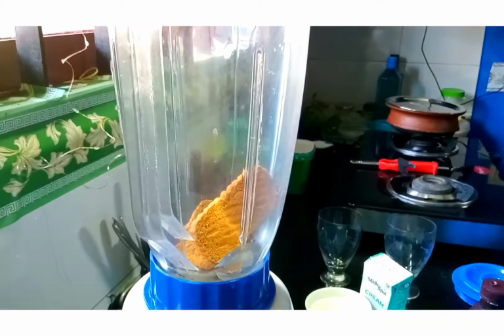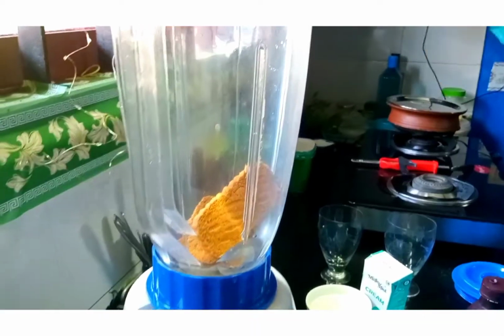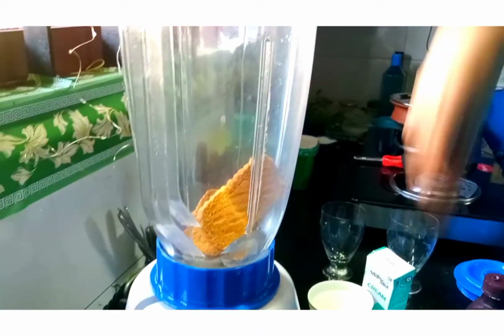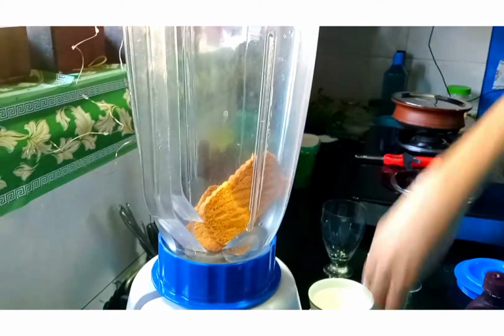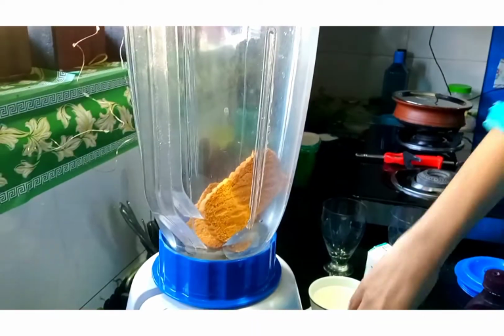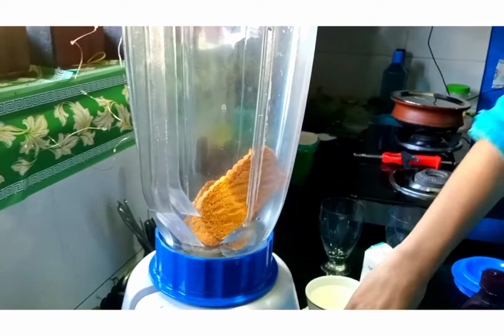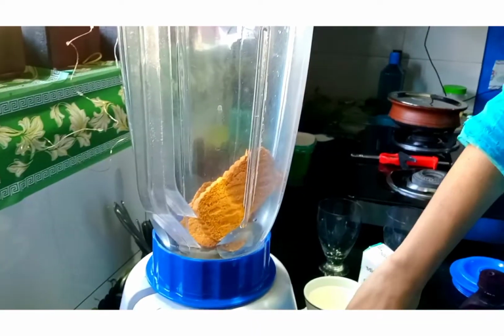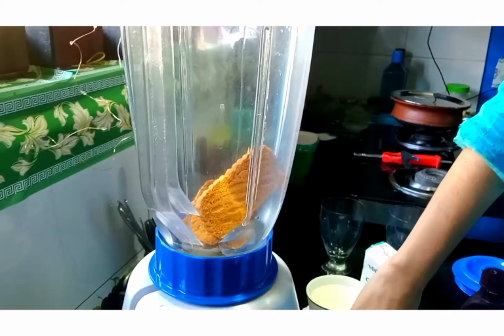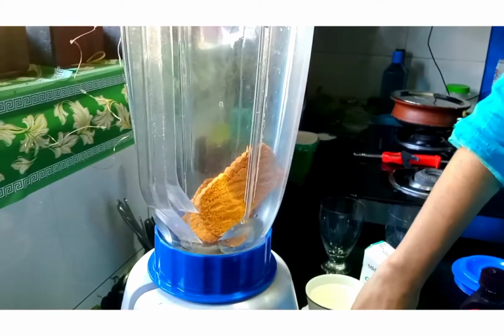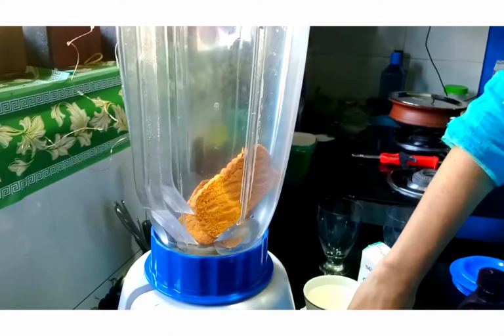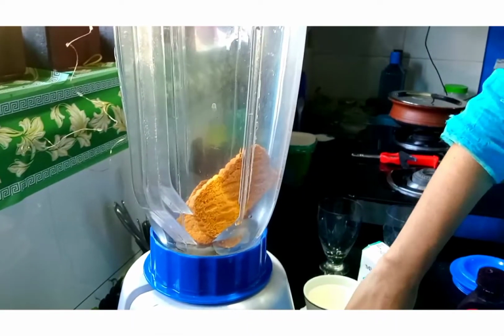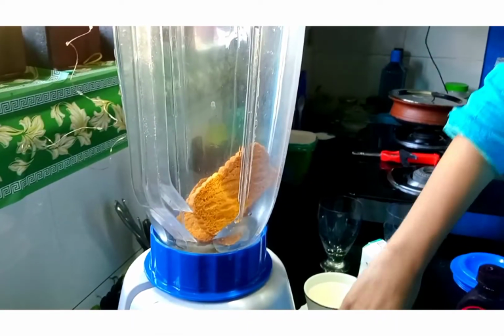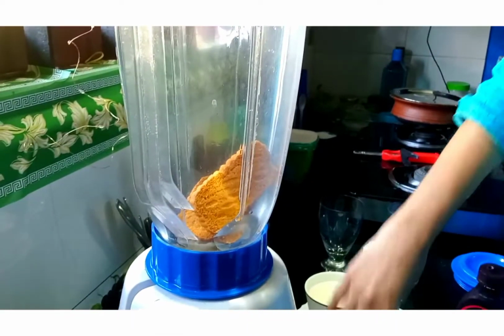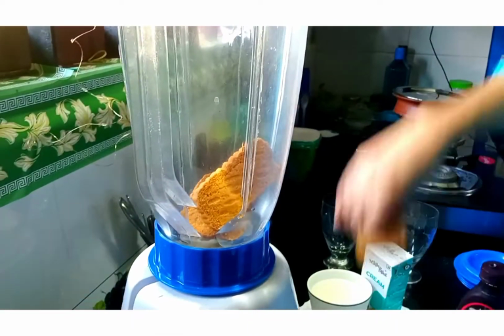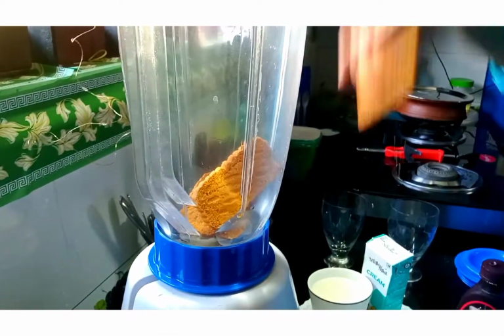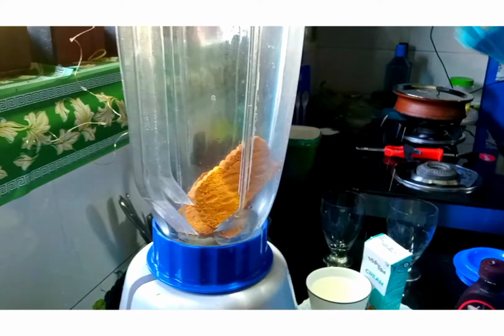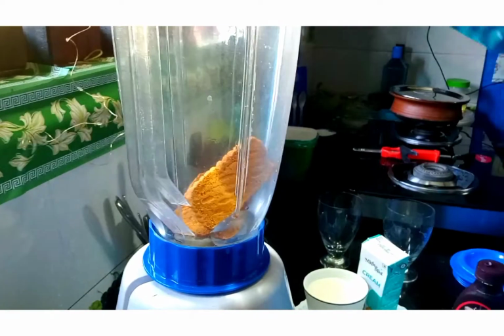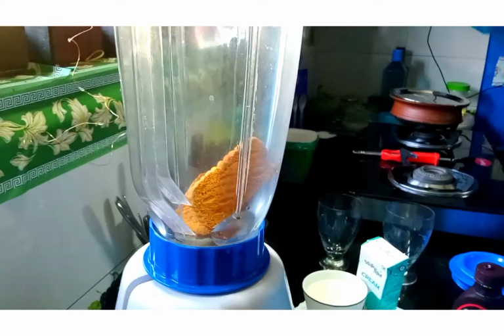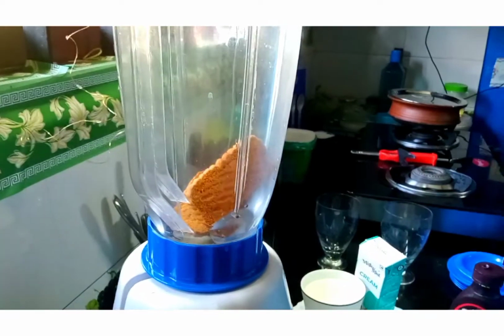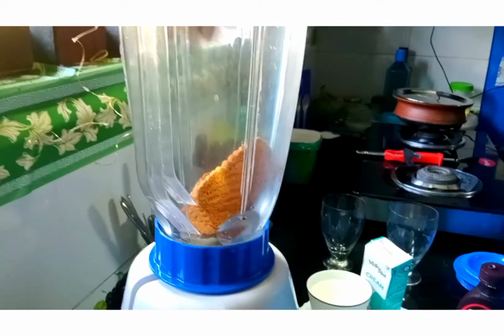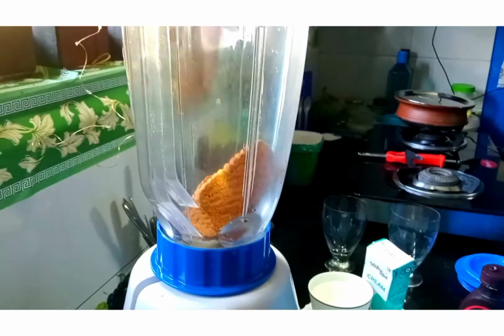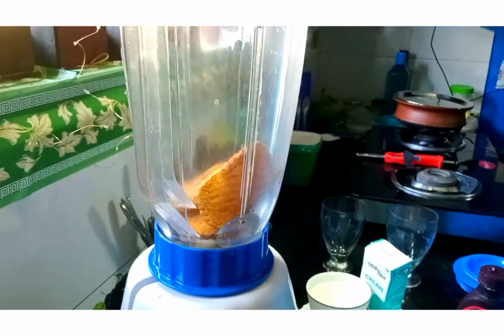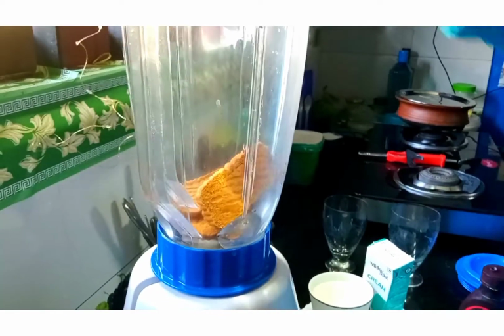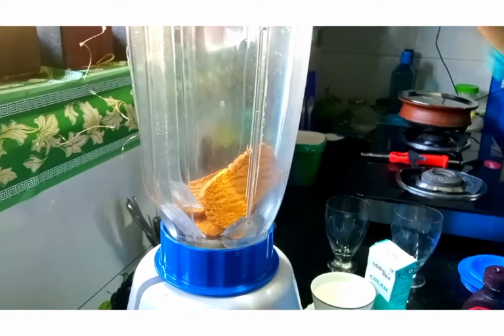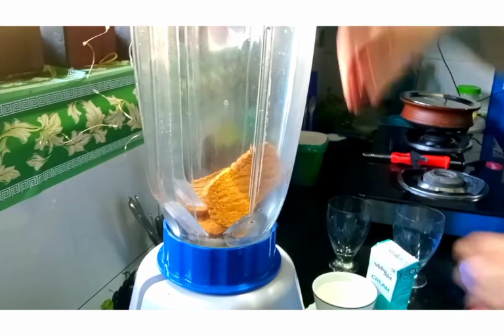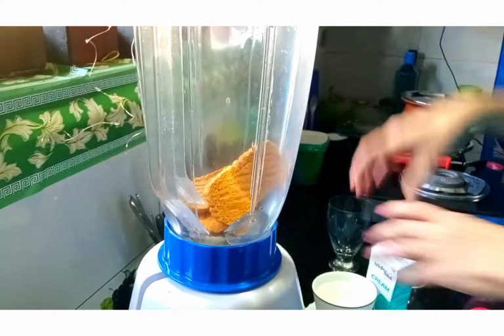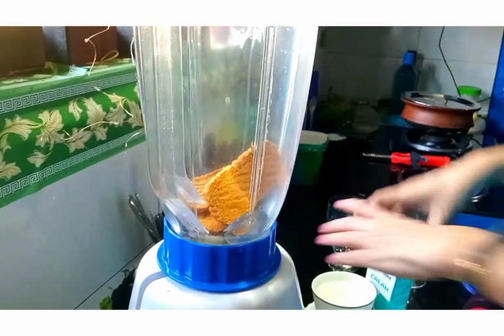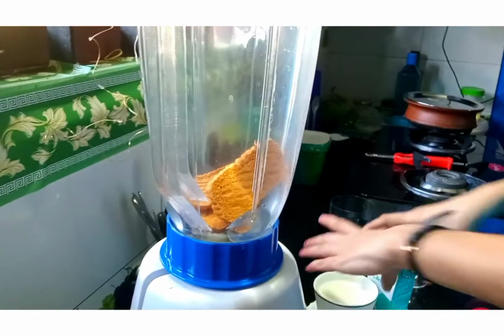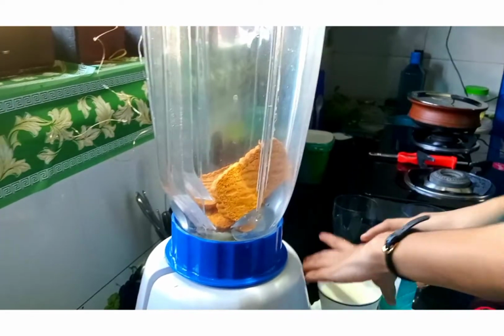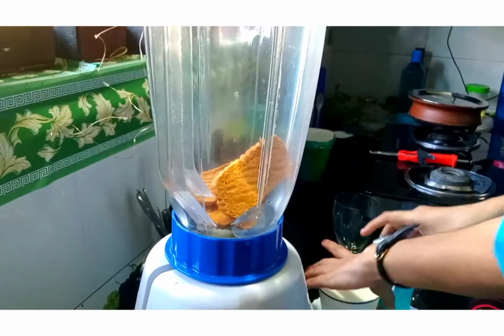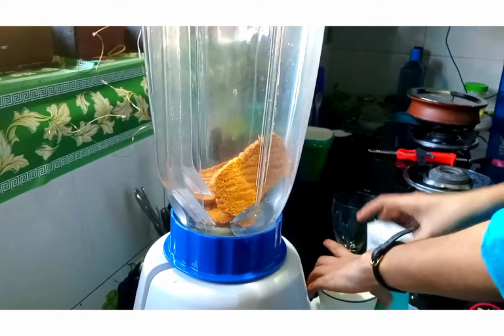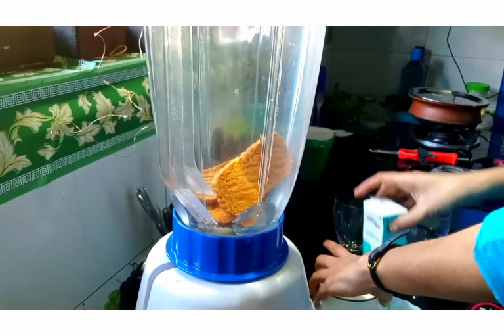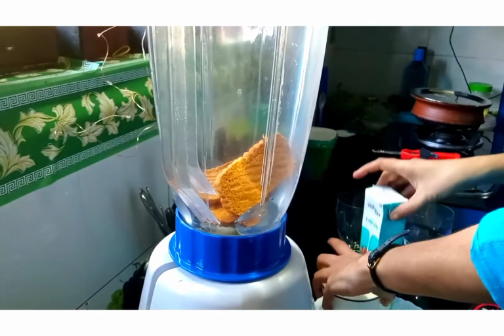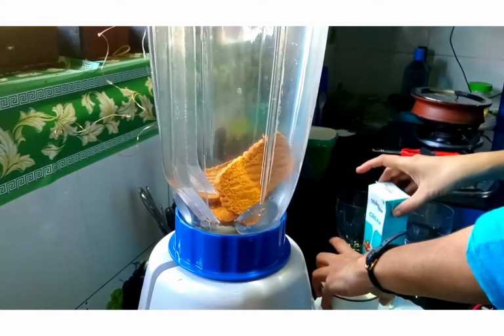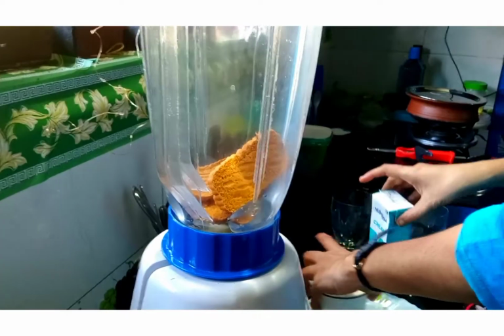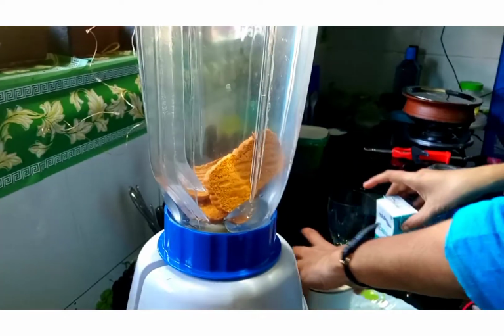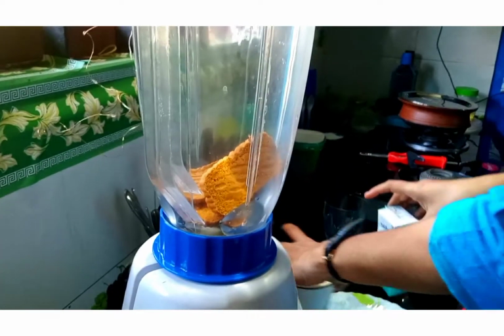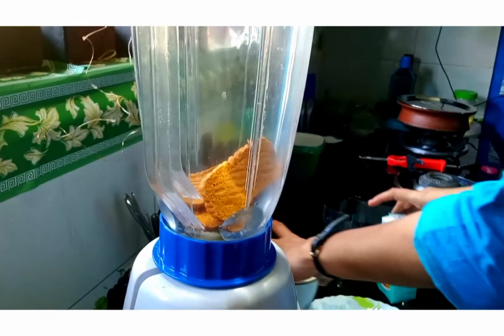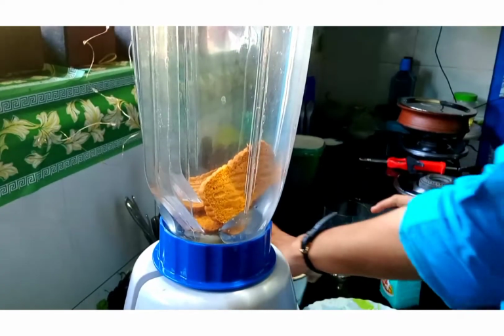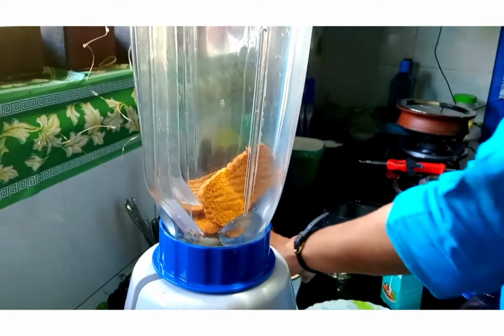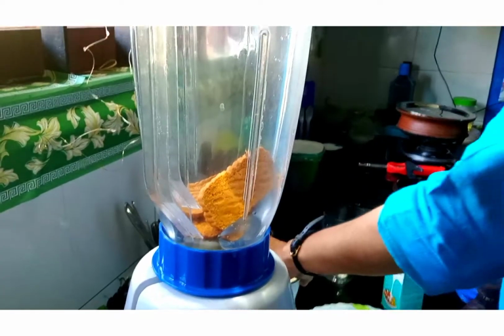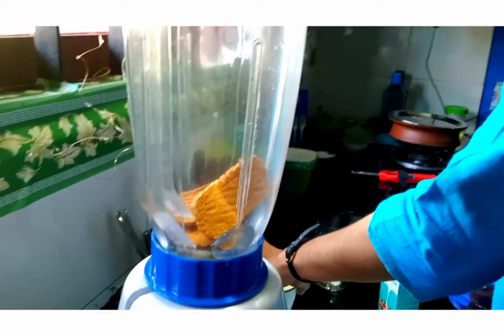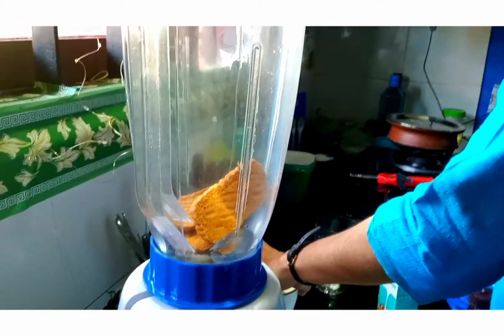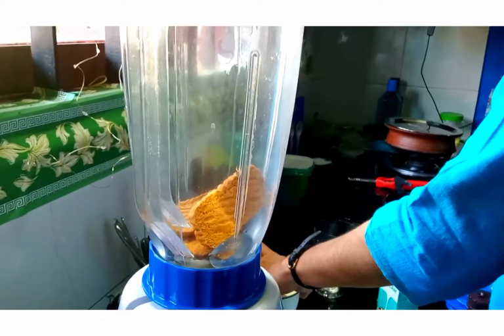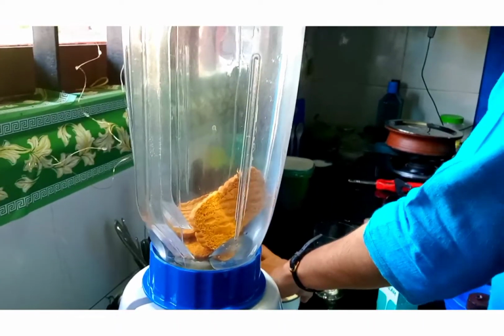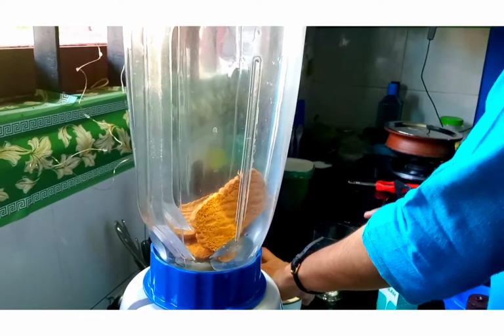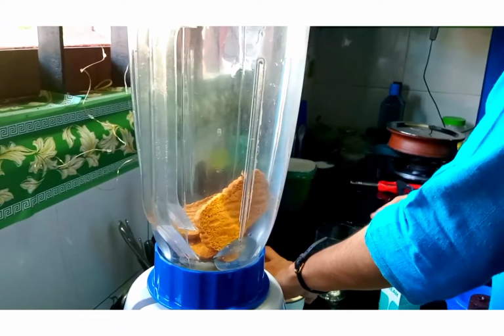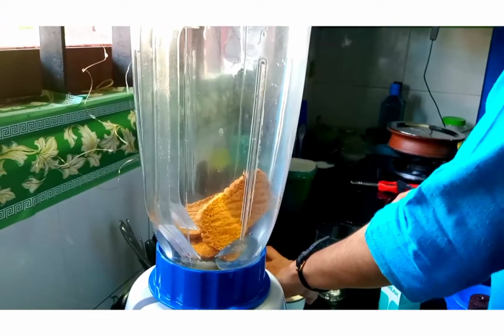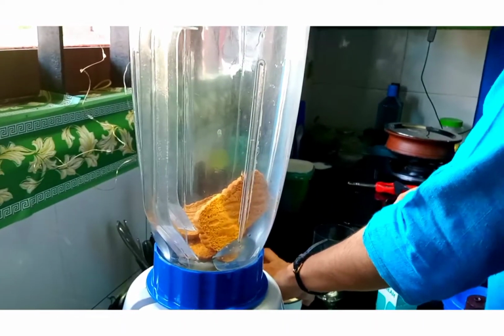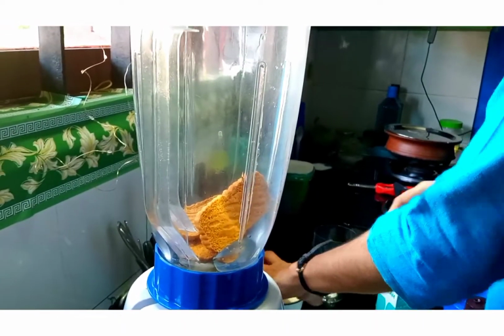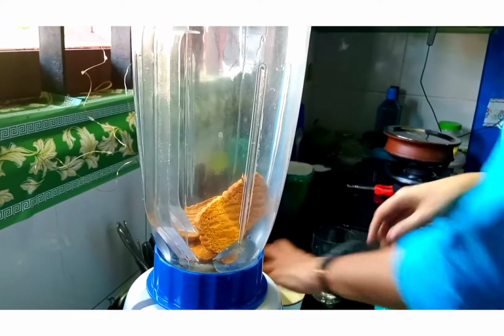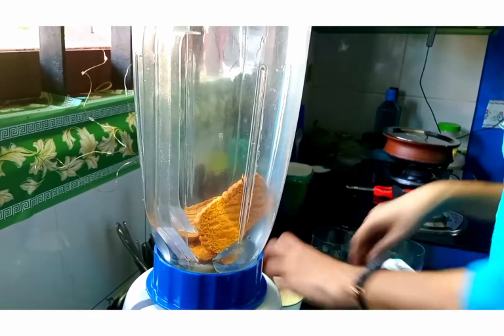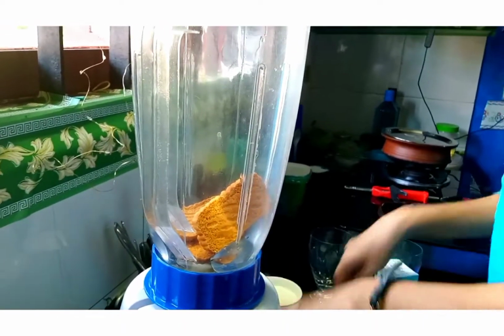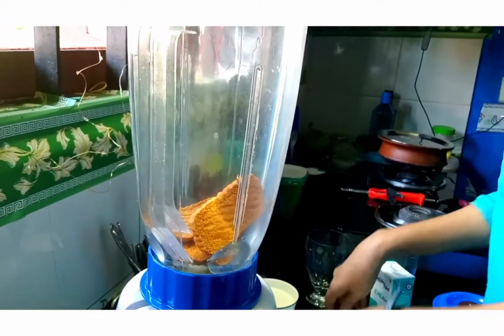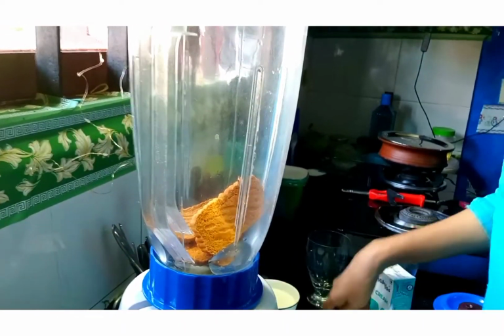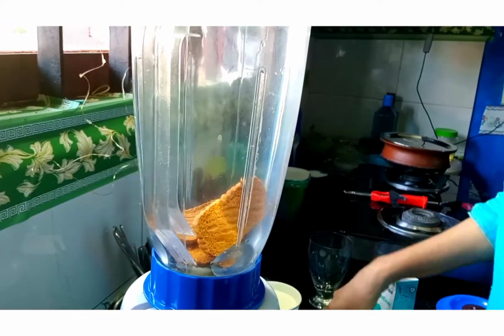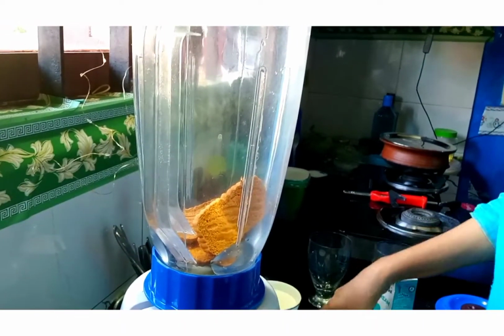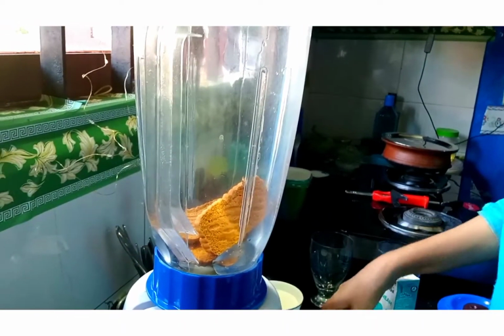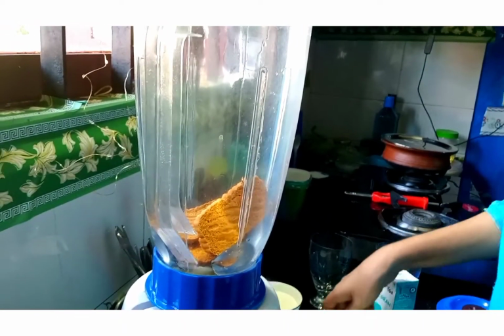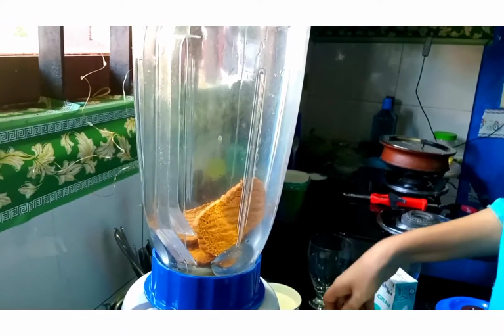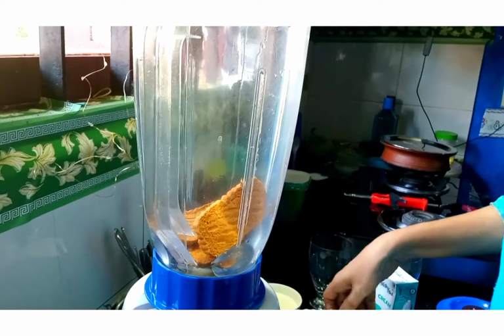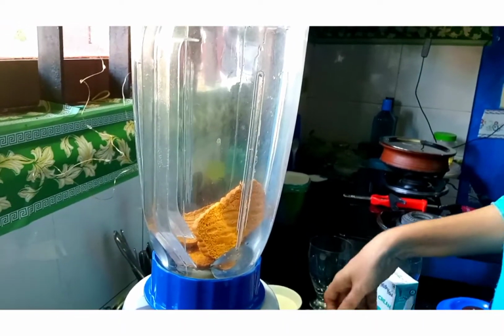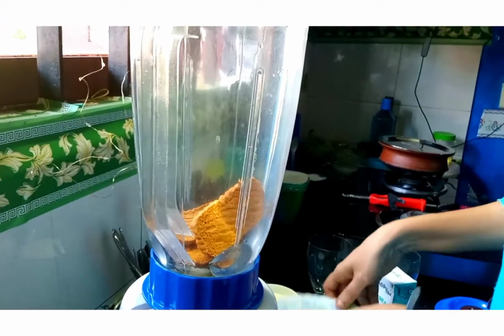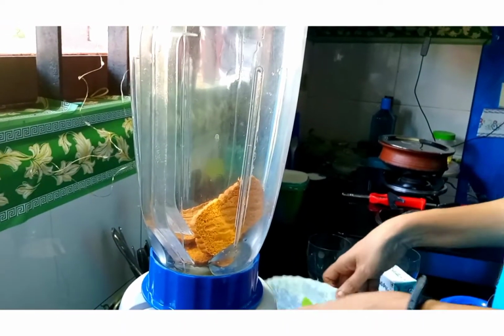Take a blender. Powder the Biscoff Biscuits and cashew nuts. Once it's powdered, add the rest of the ingredients.